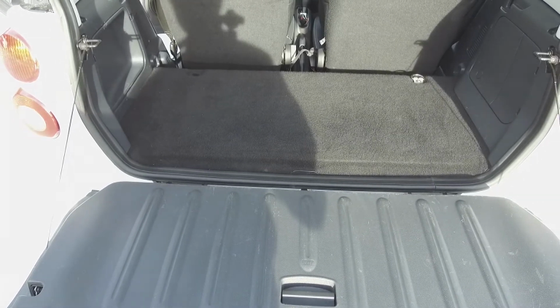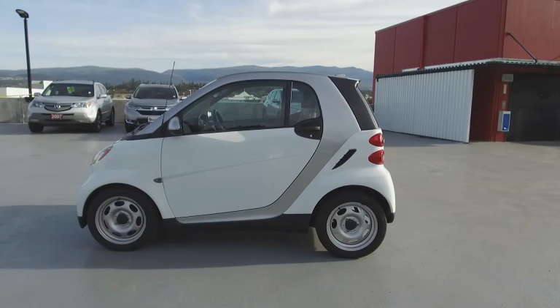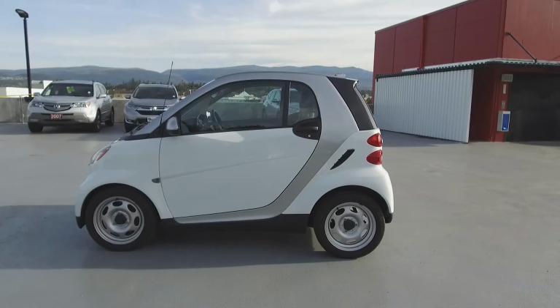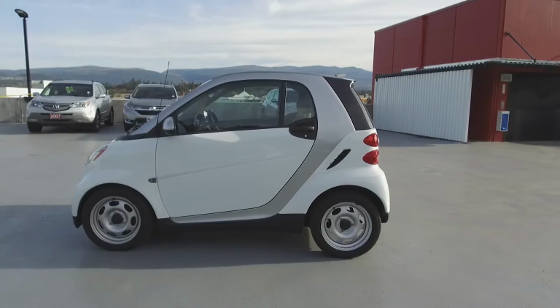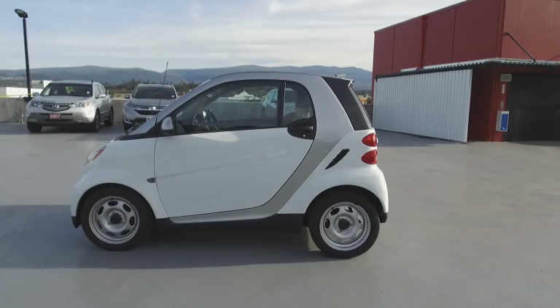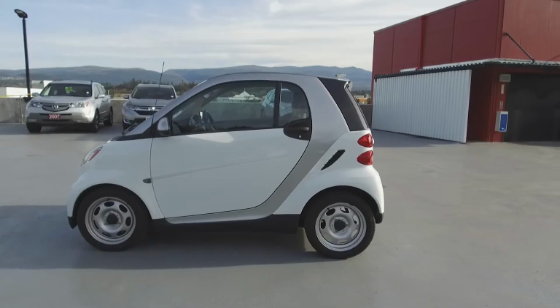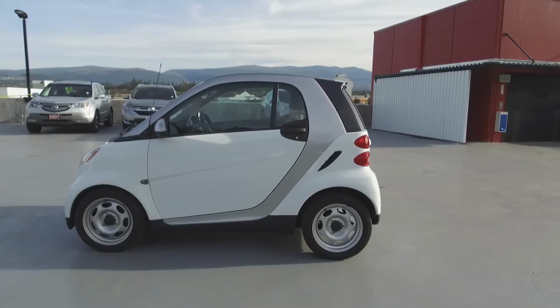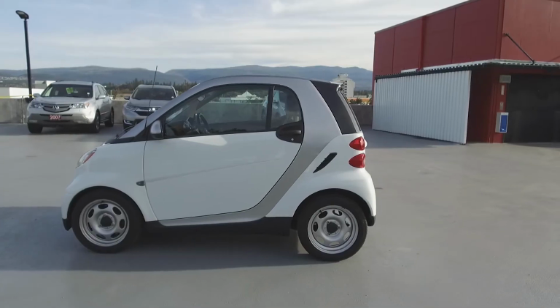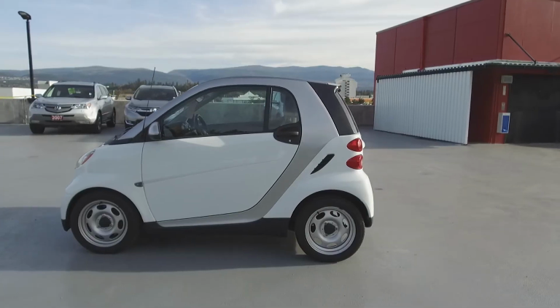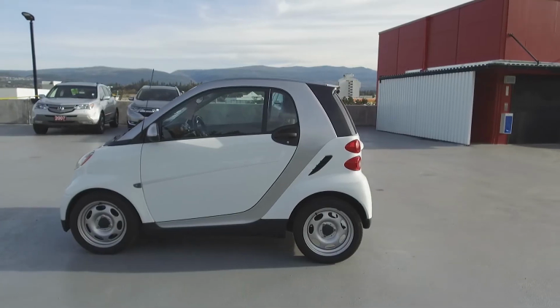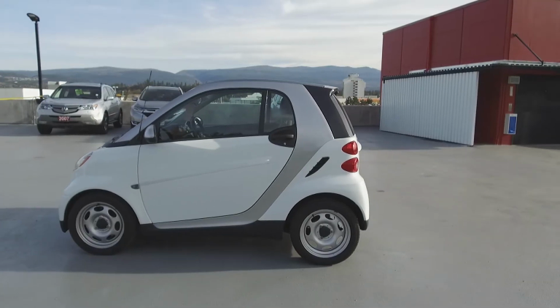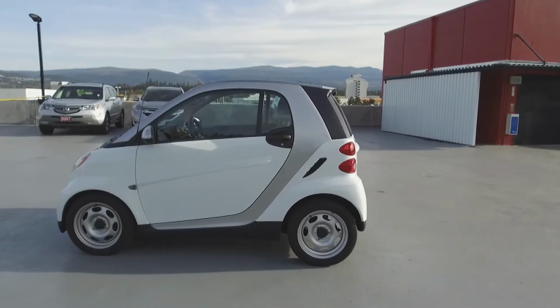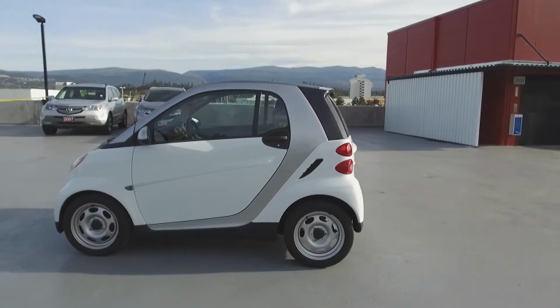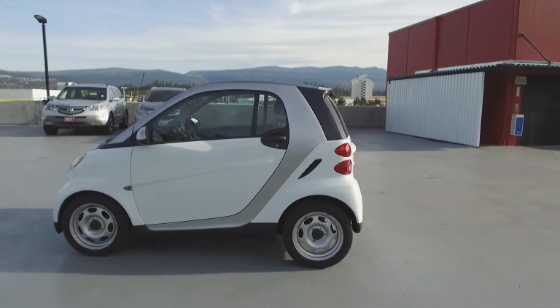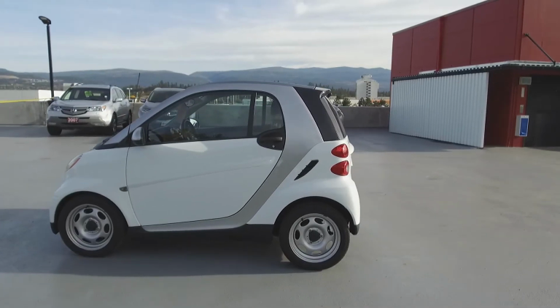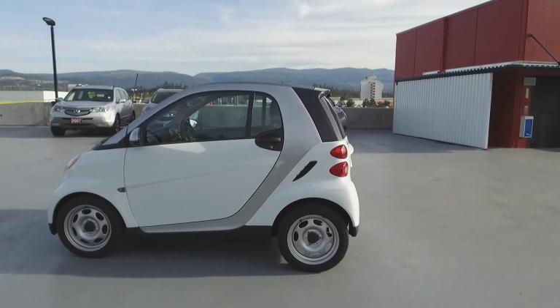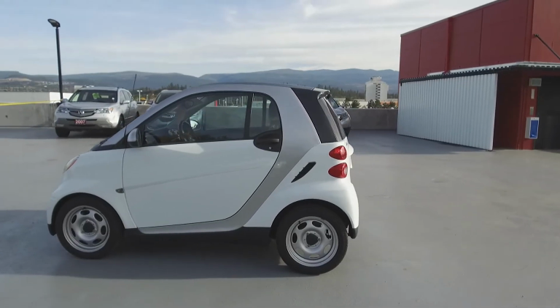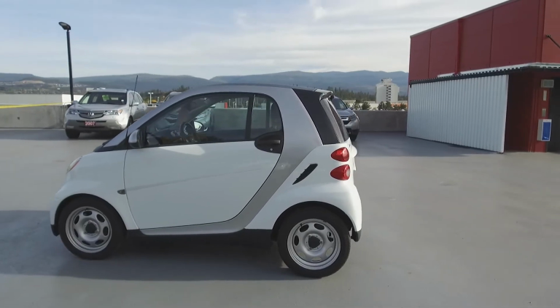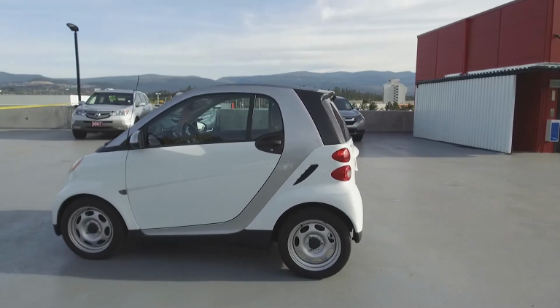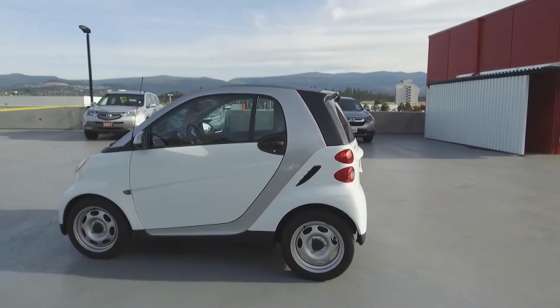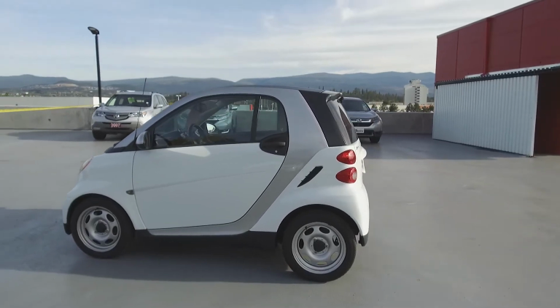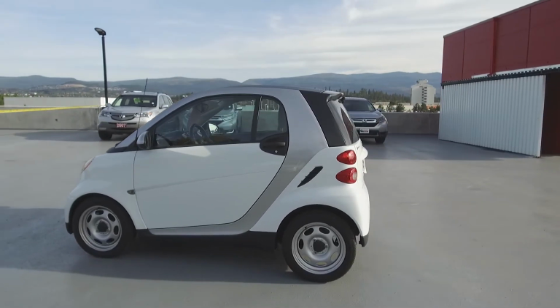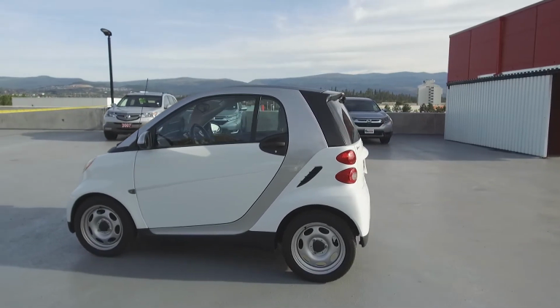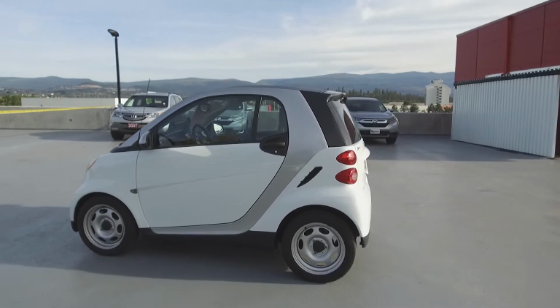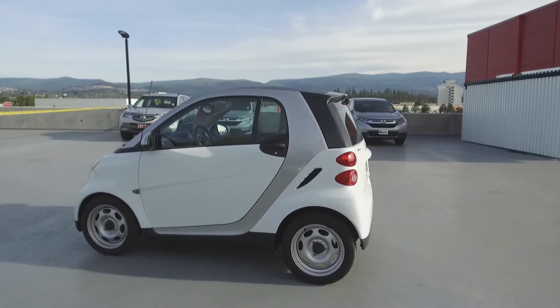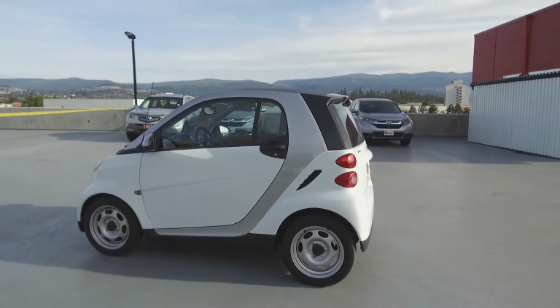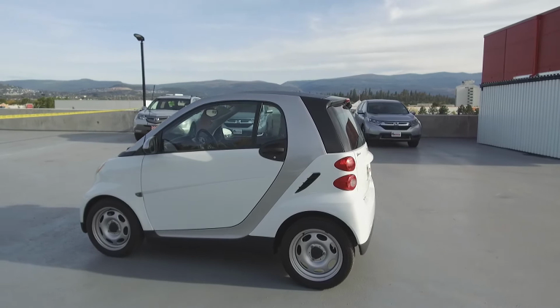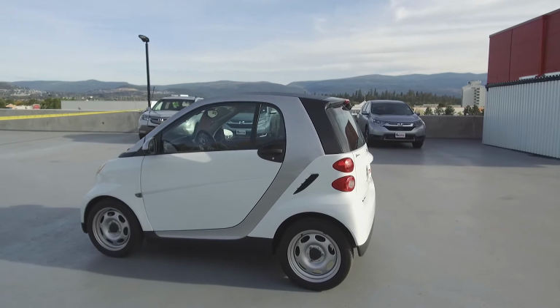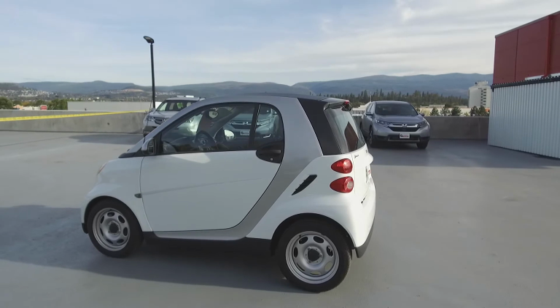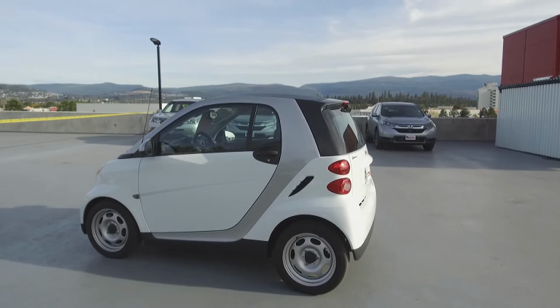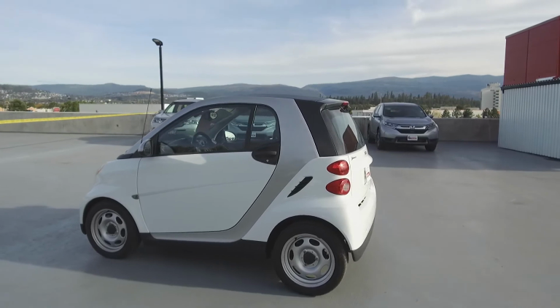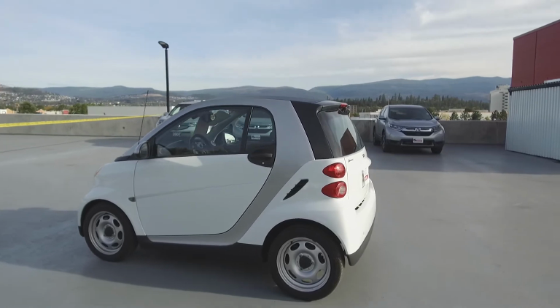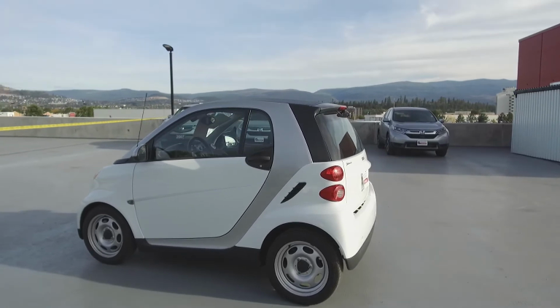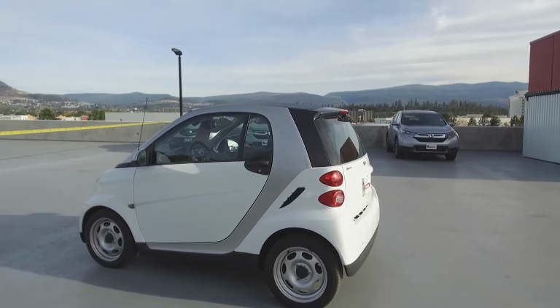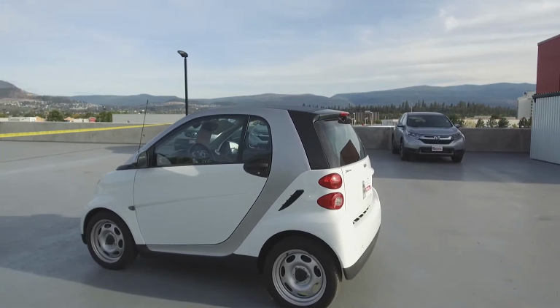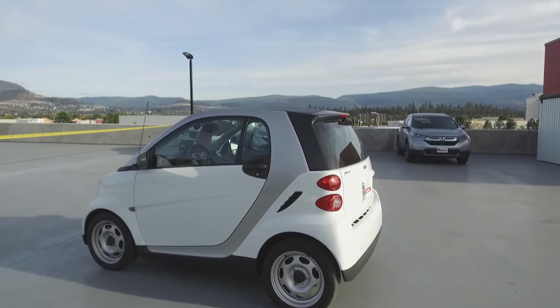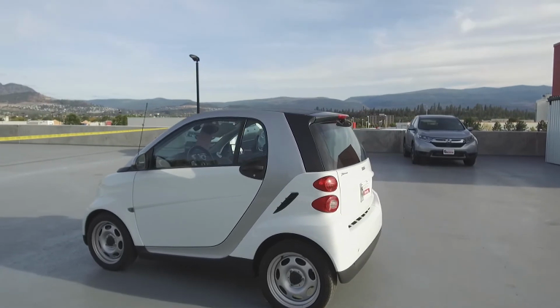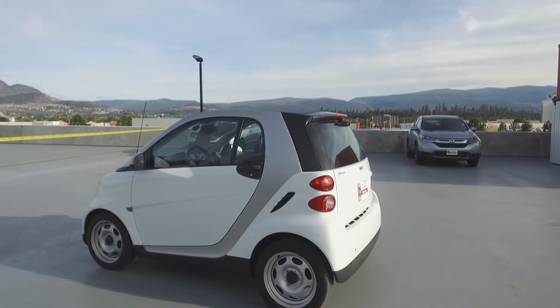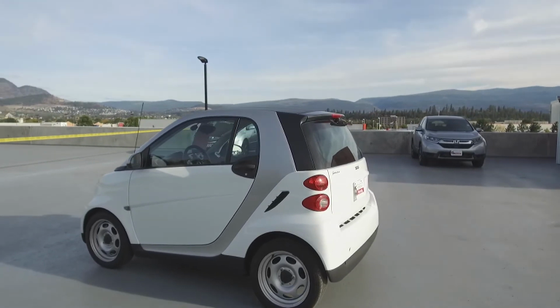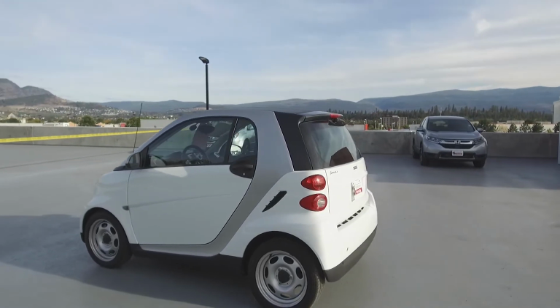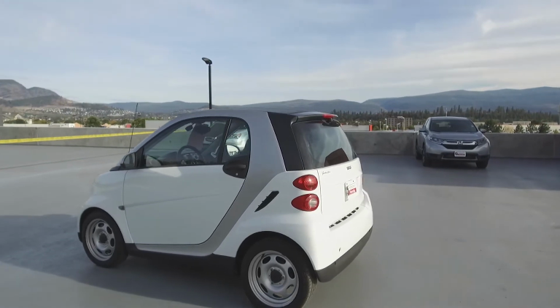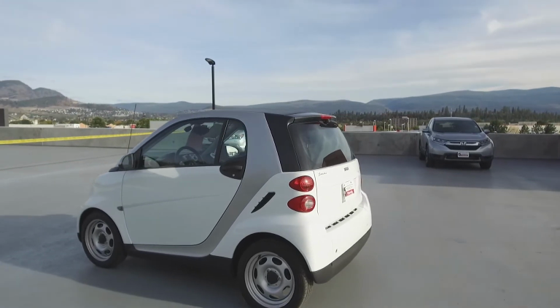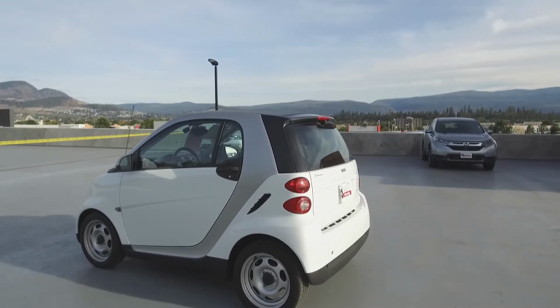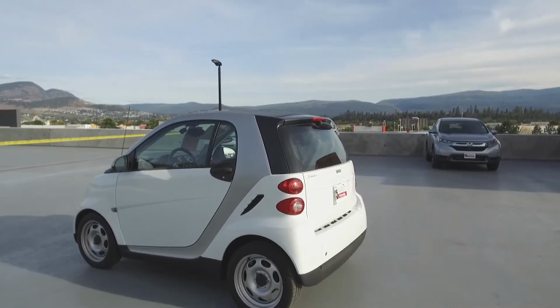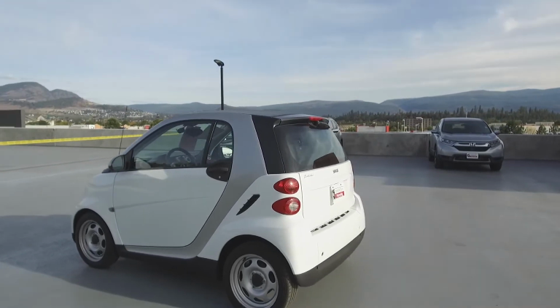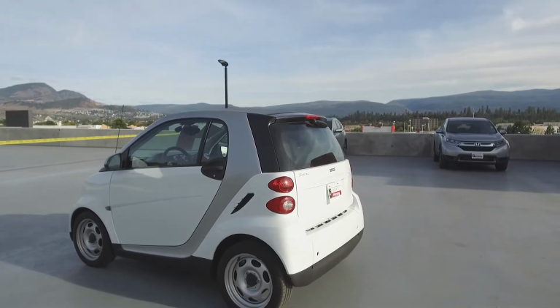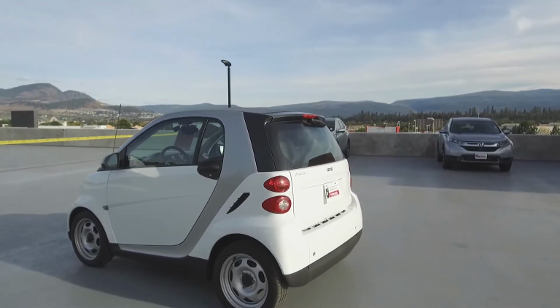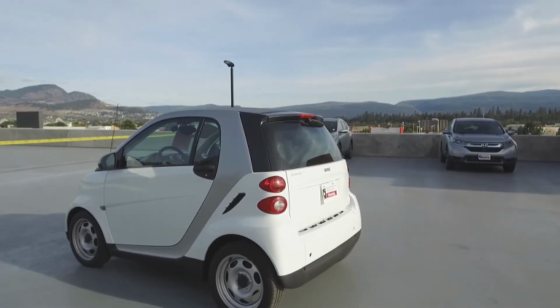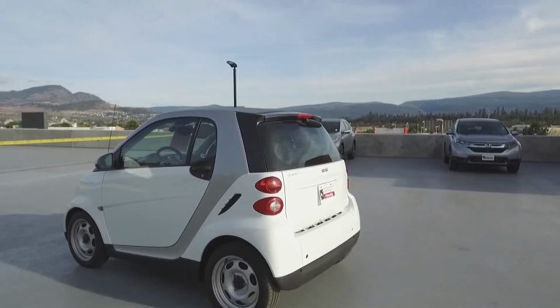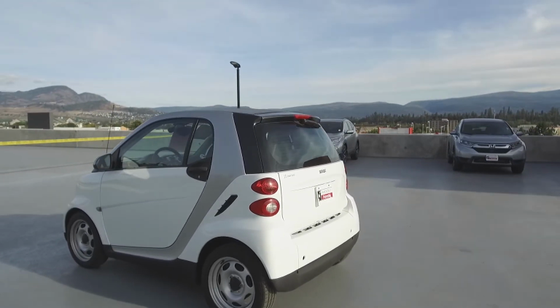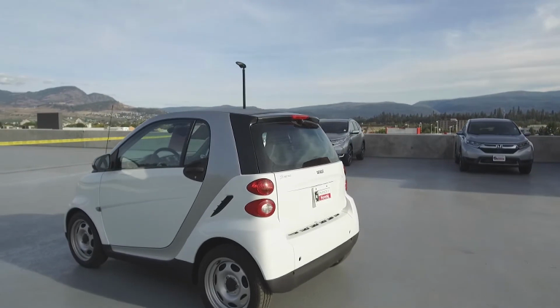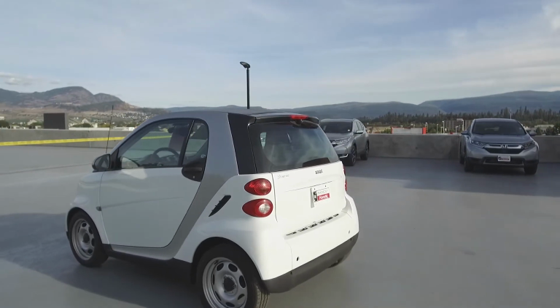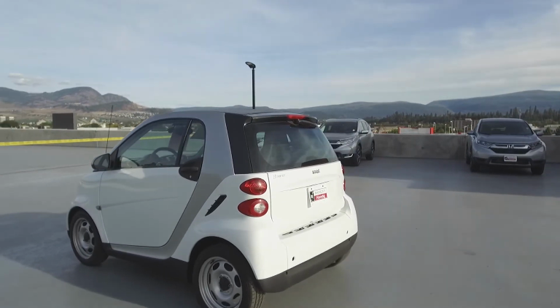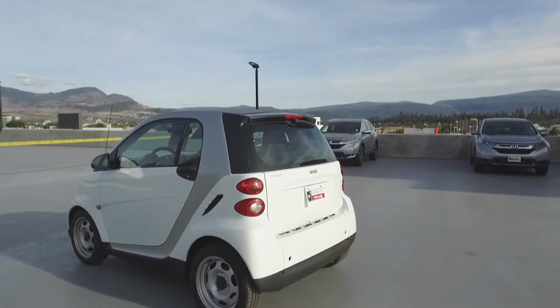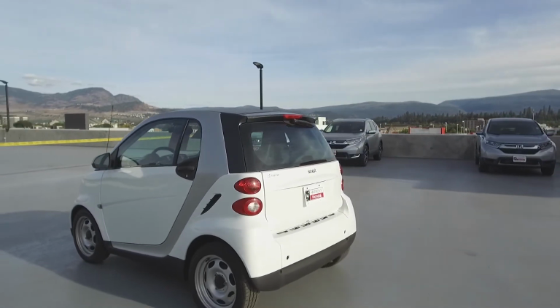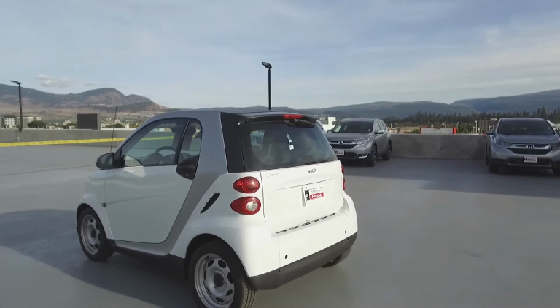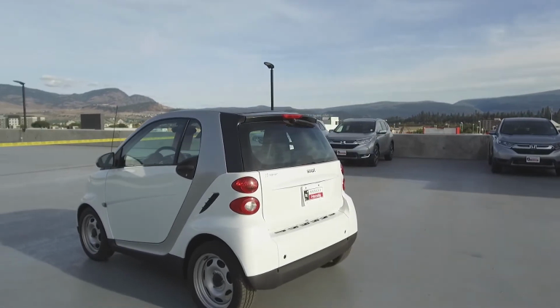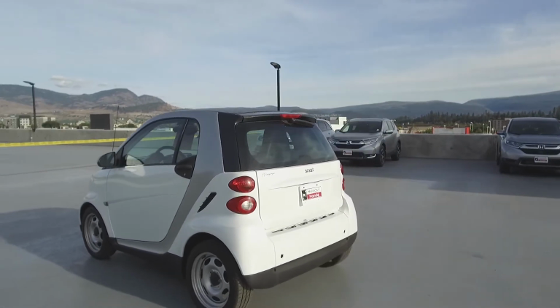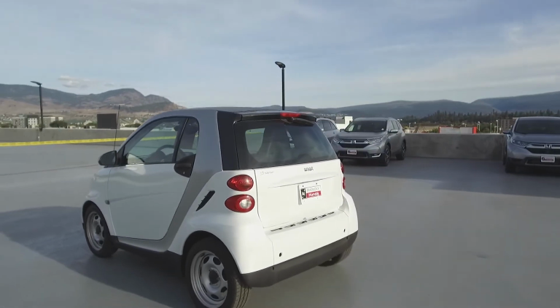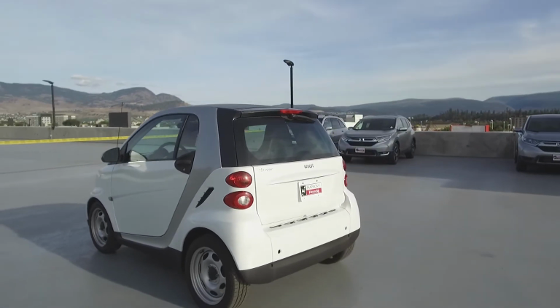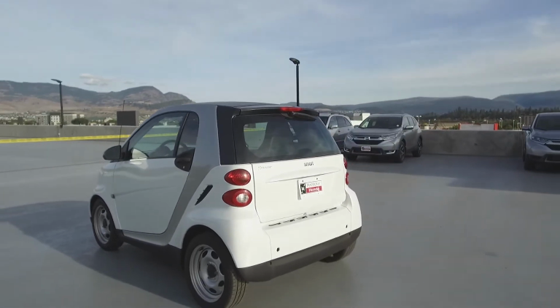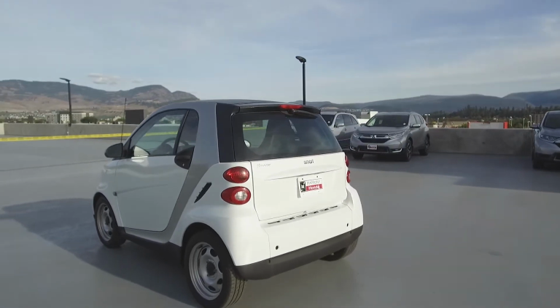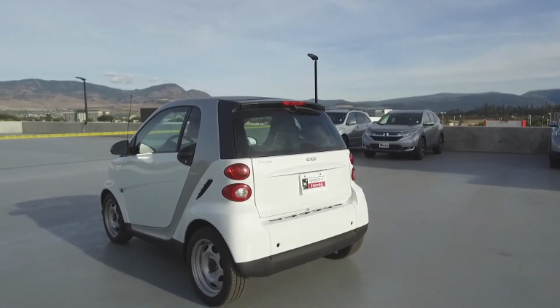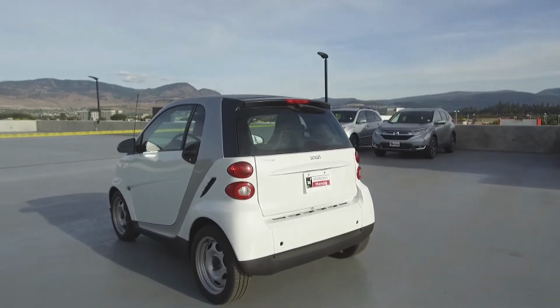This smart car comes with safety features including dual airbags, side airbags, side curtain airbags, anti-lock brakes, and vehicle stability assist.